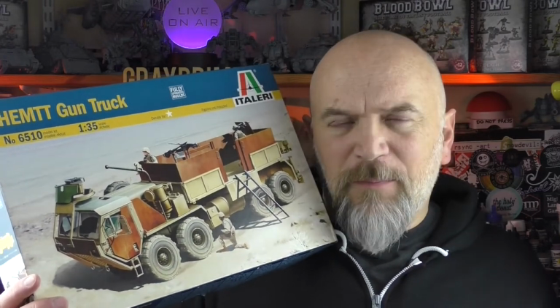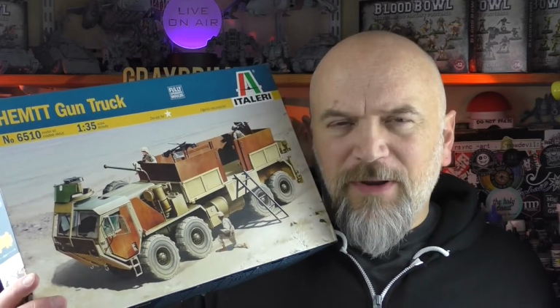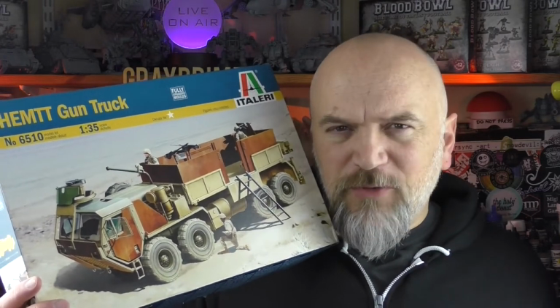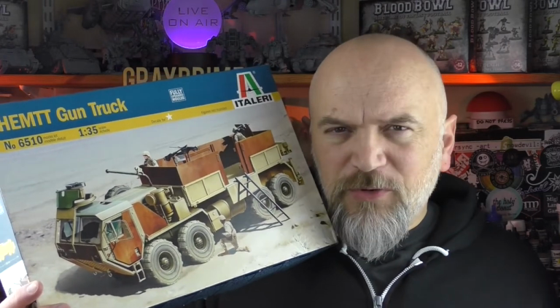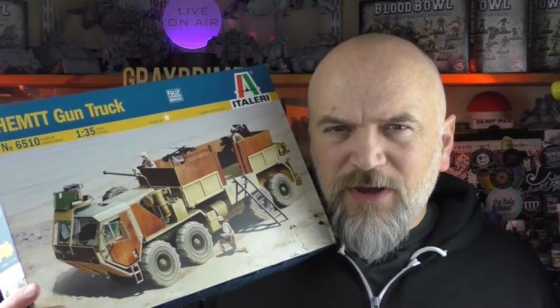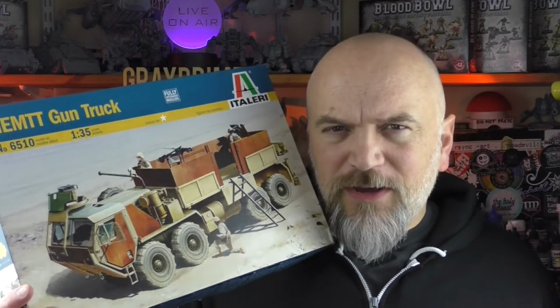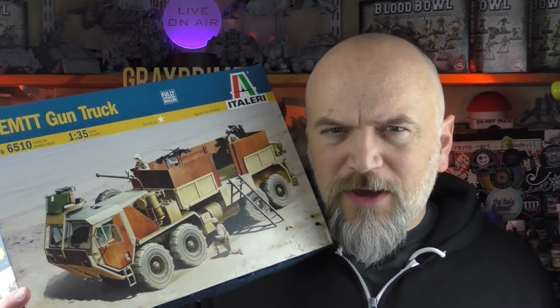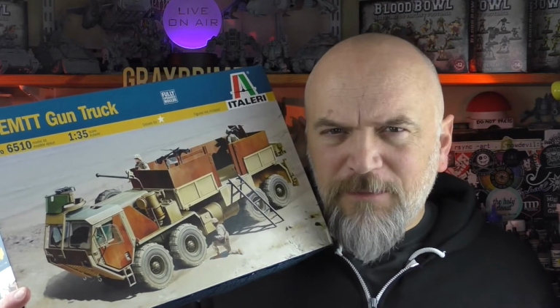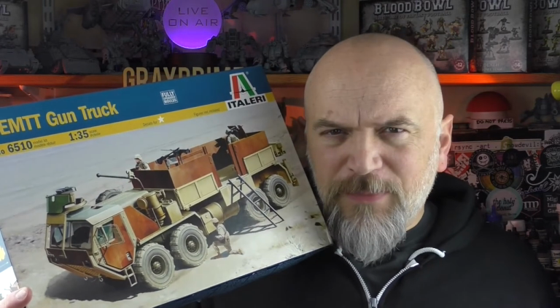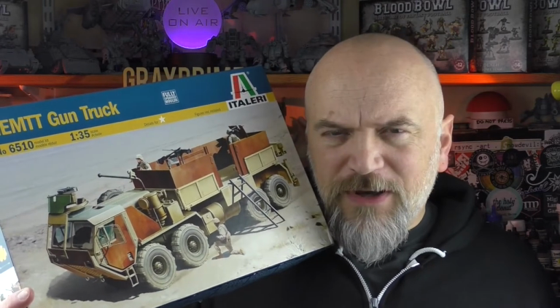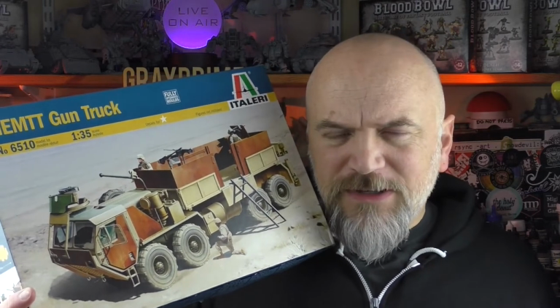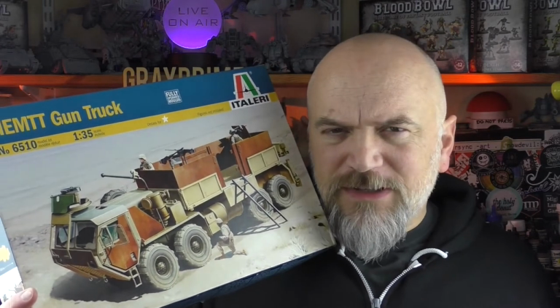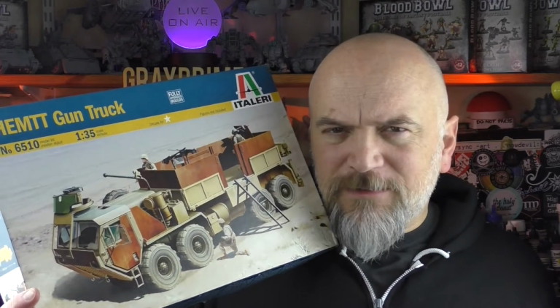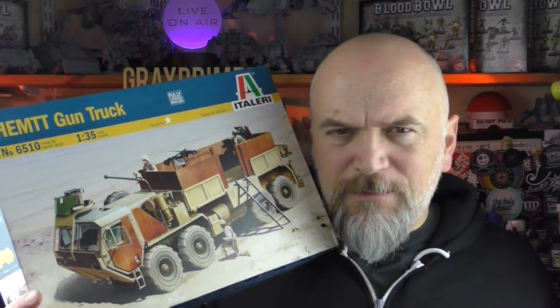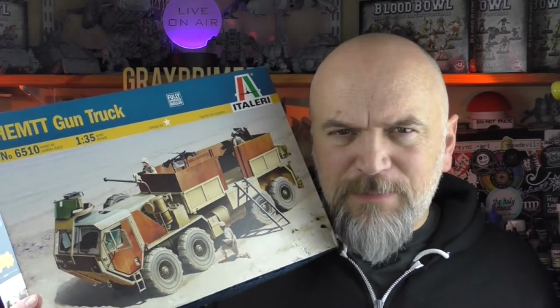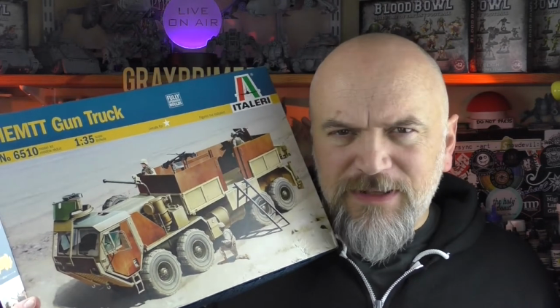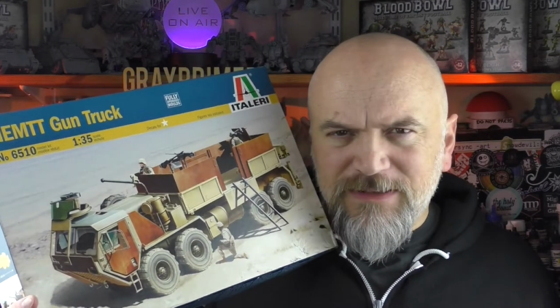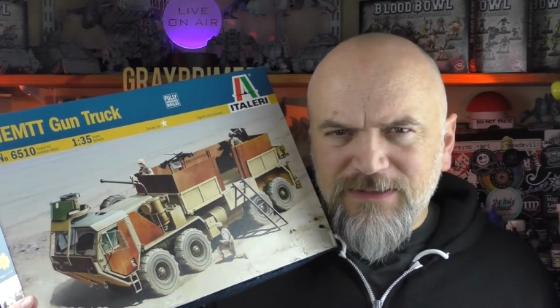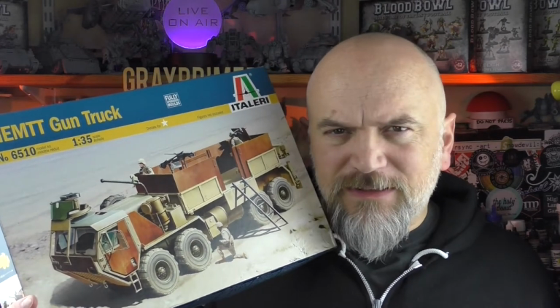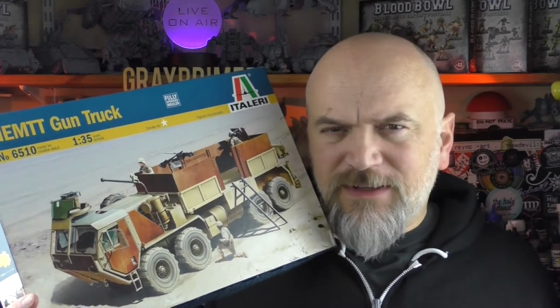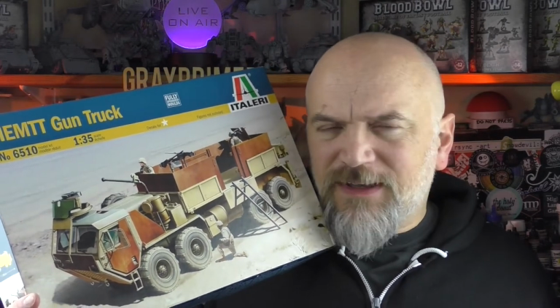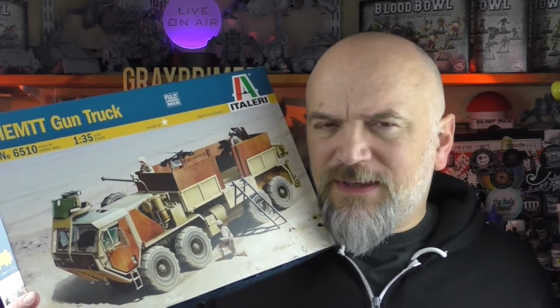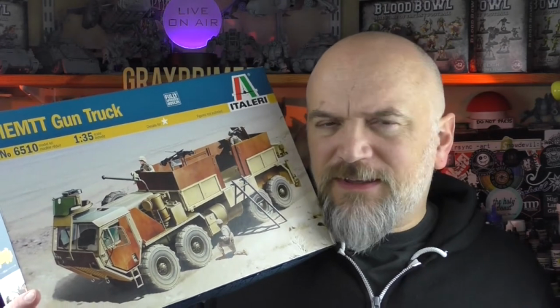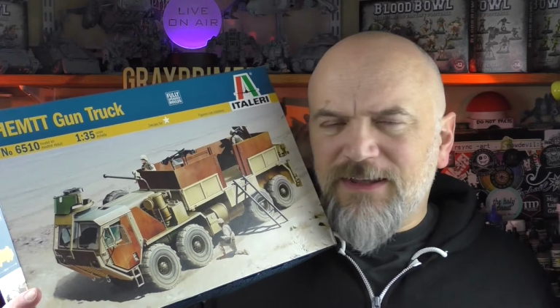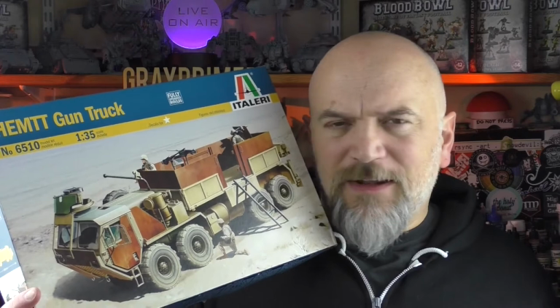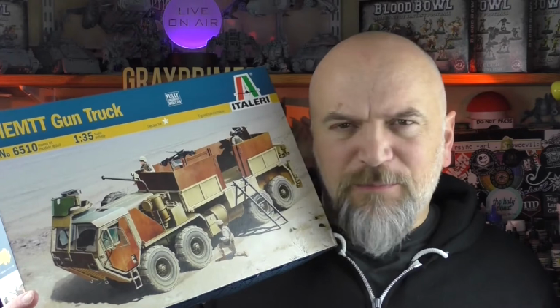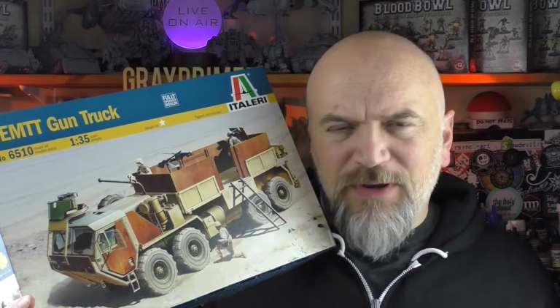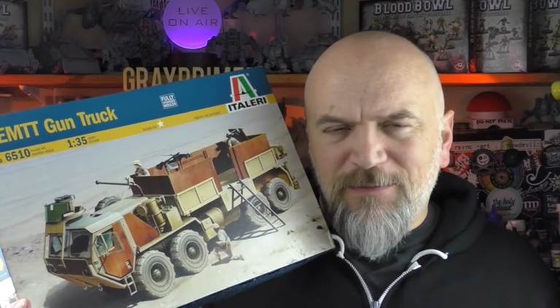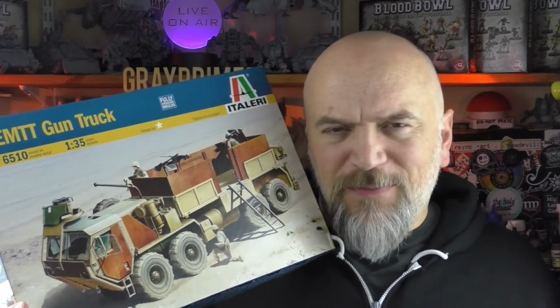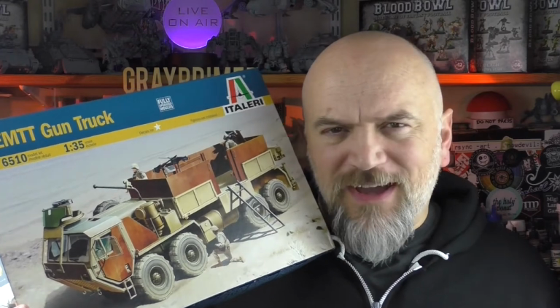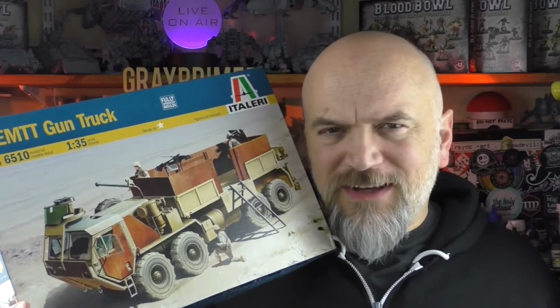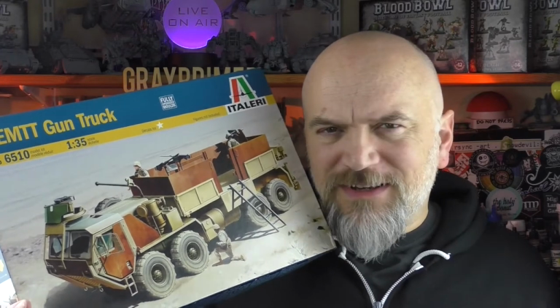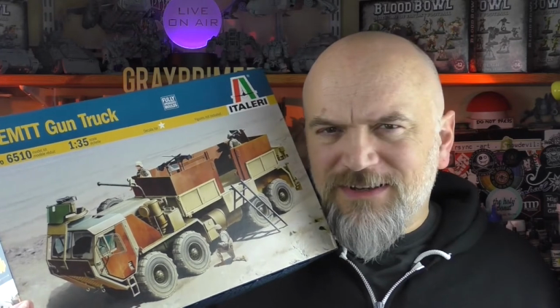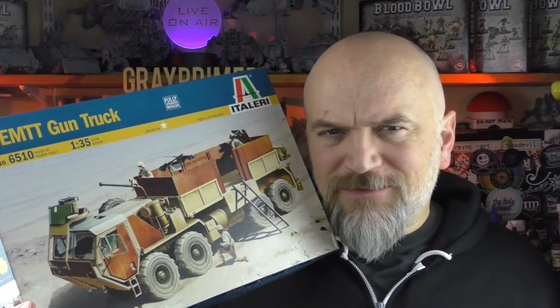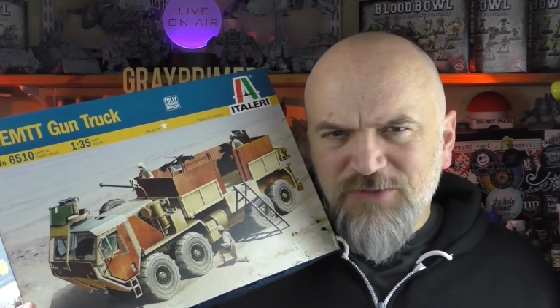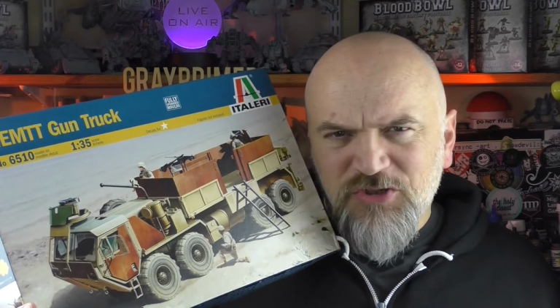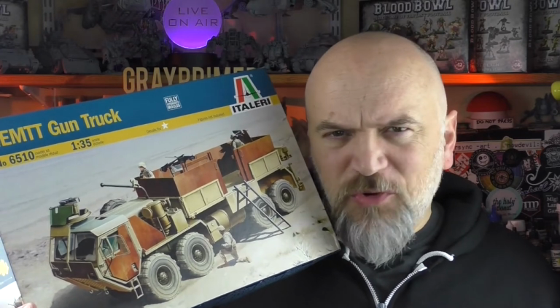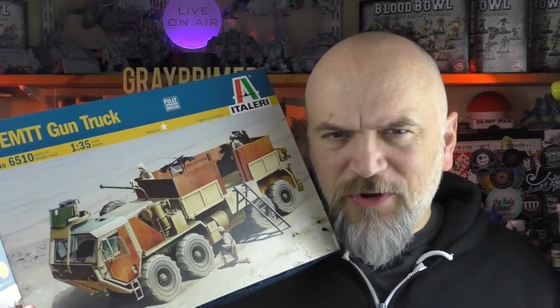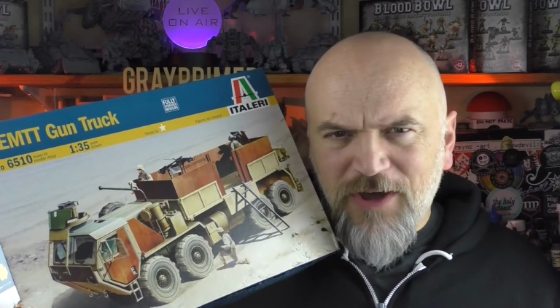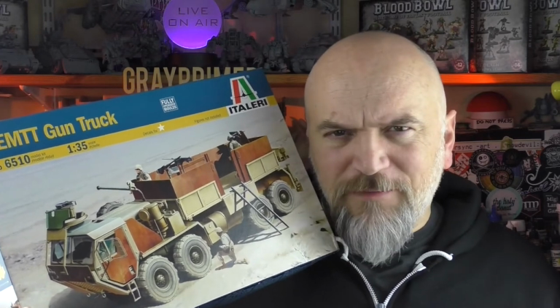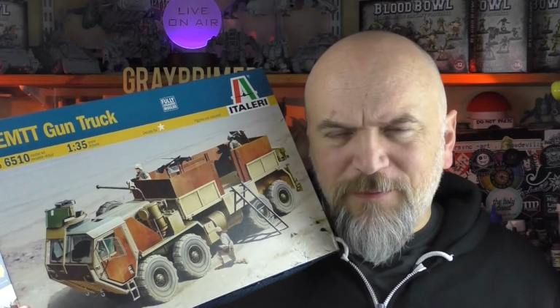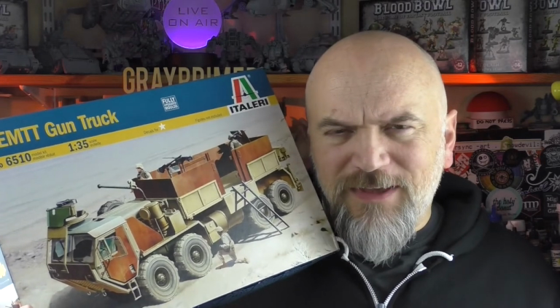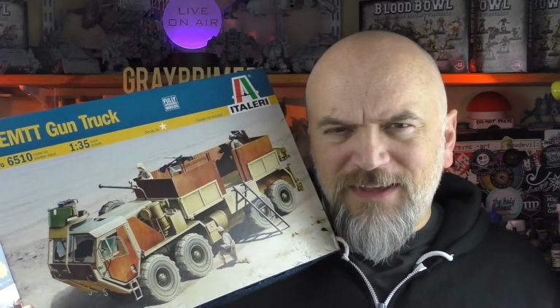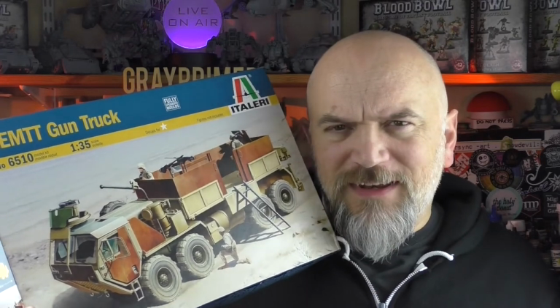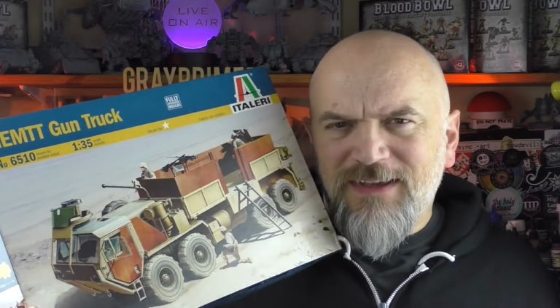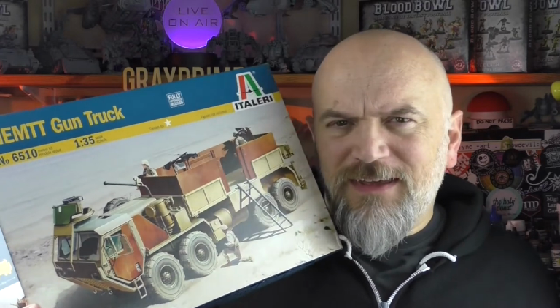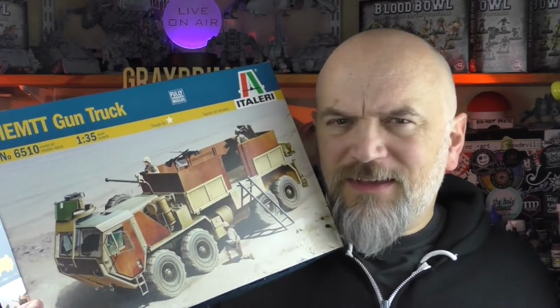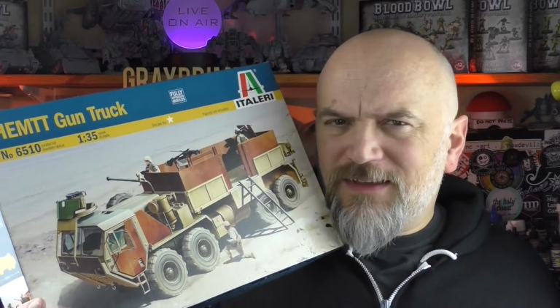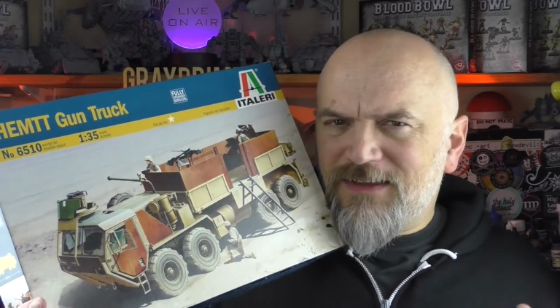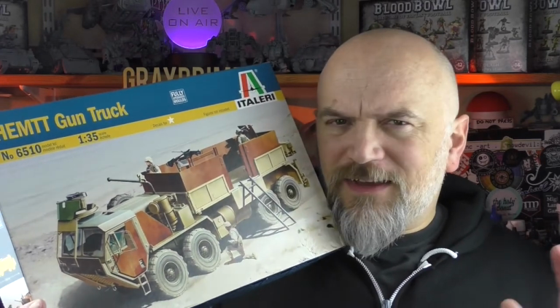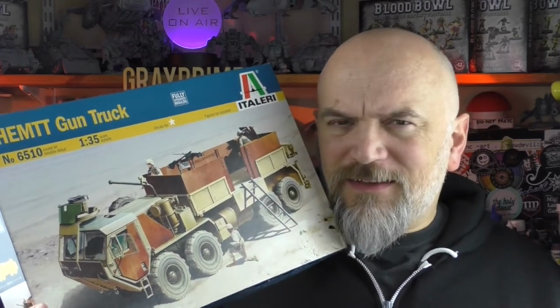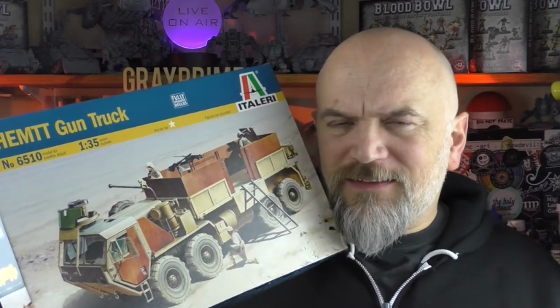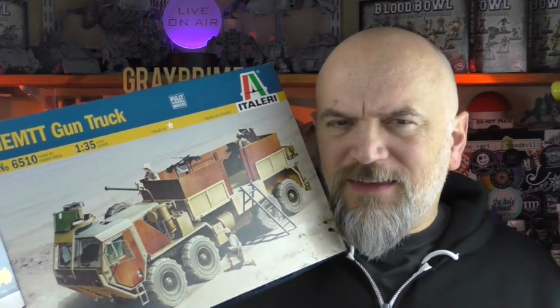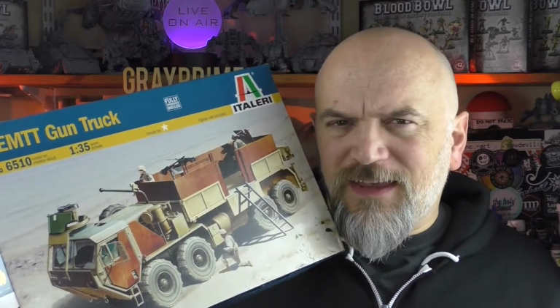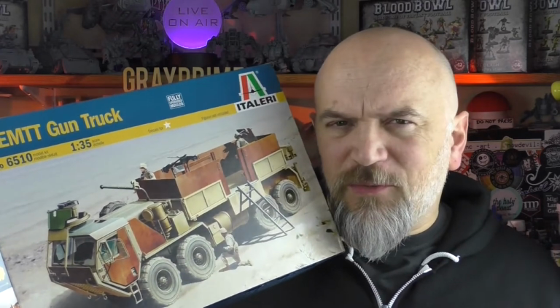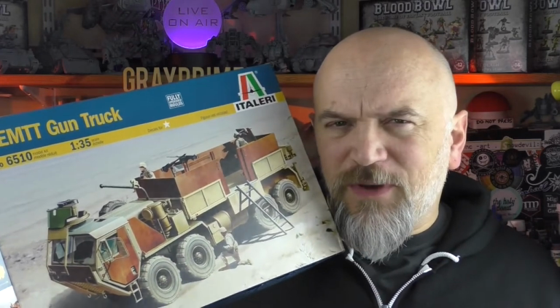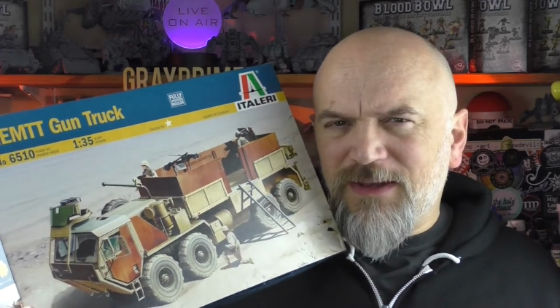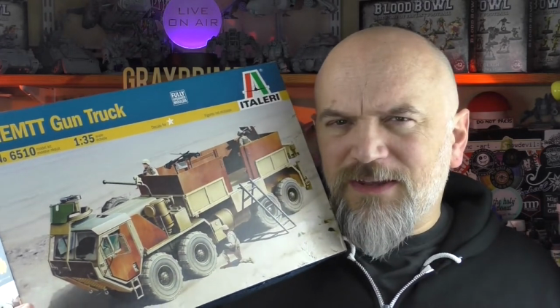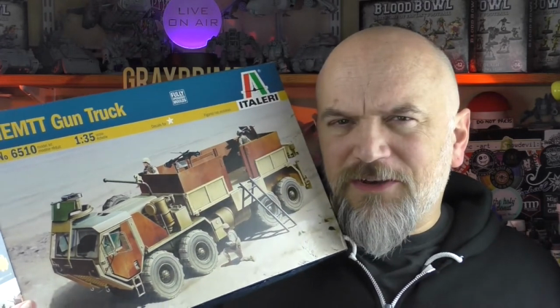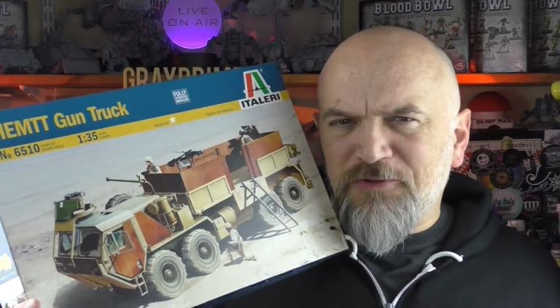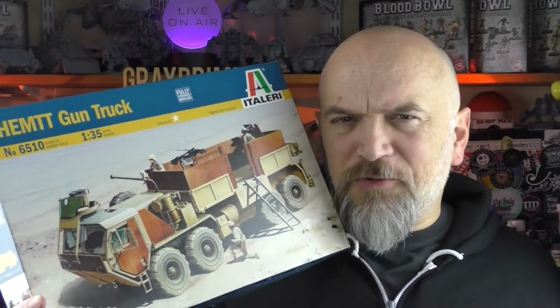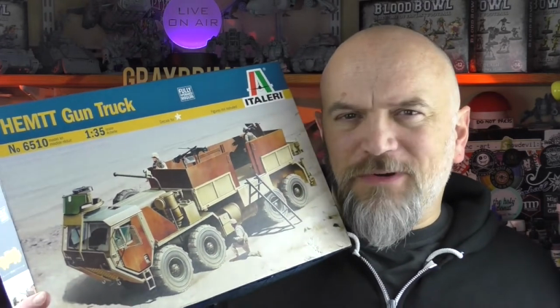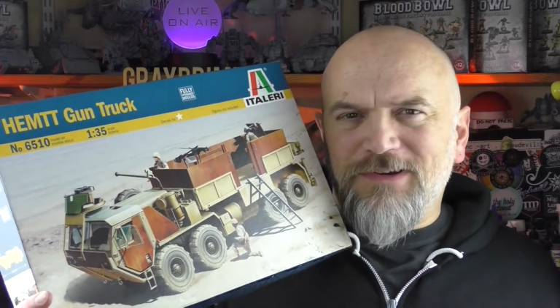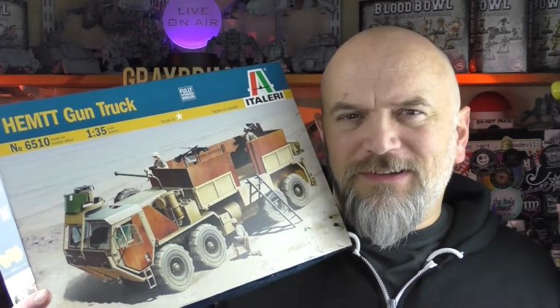I'm going to unbox it and build it, then bring it back, show it off a bit, and then take it away and get it Orked.